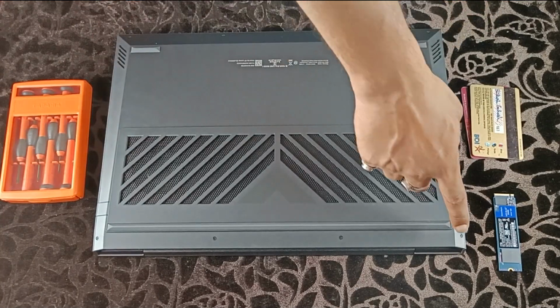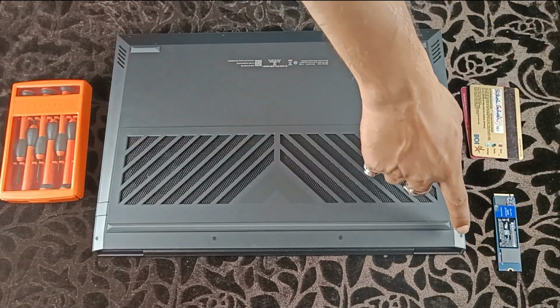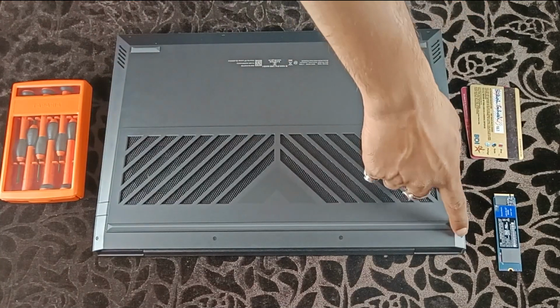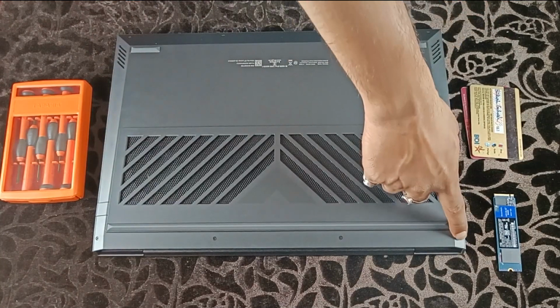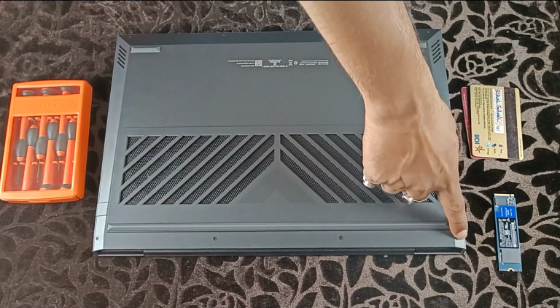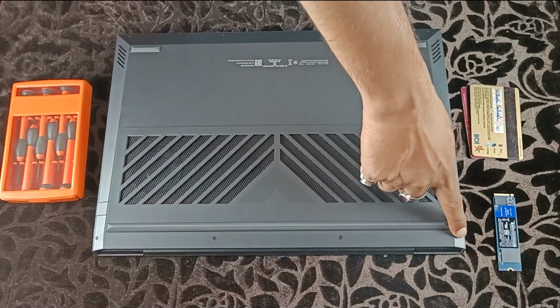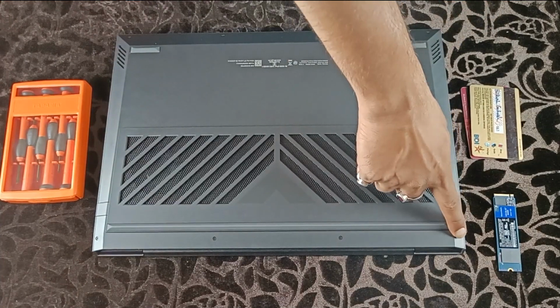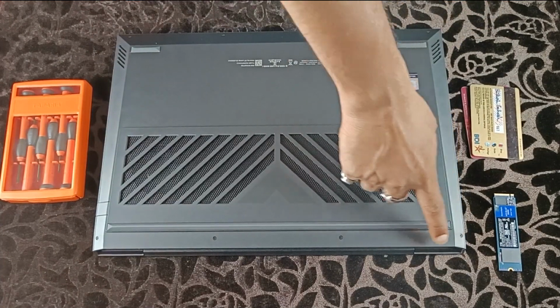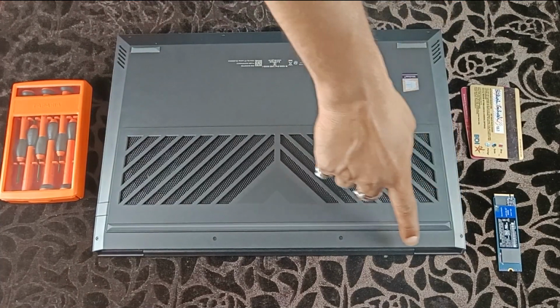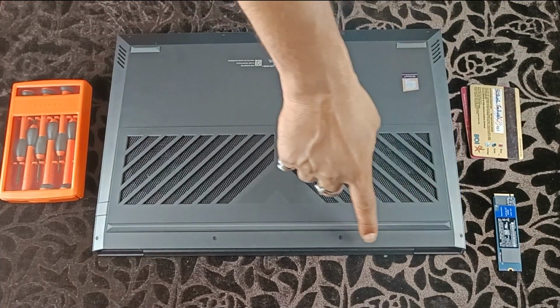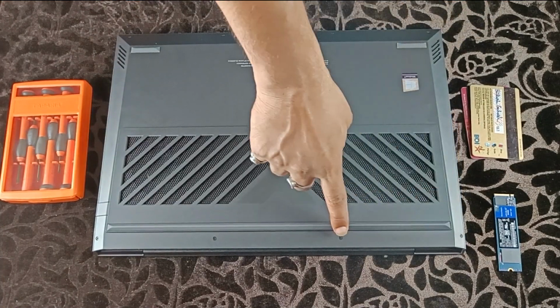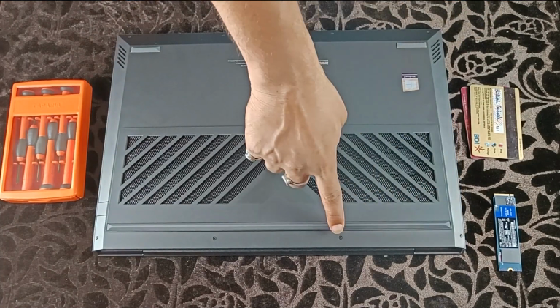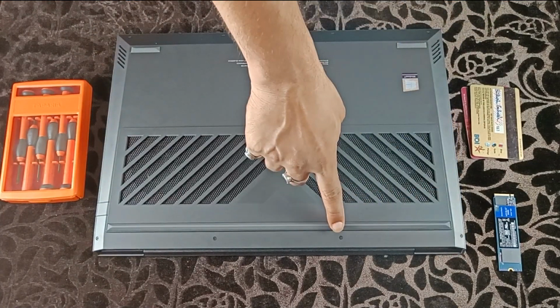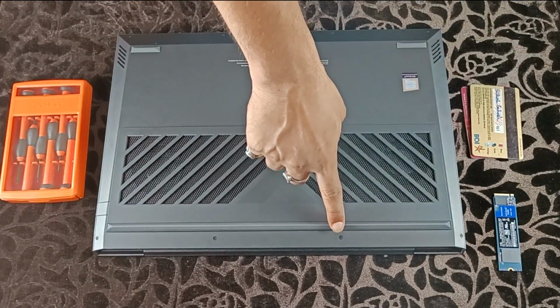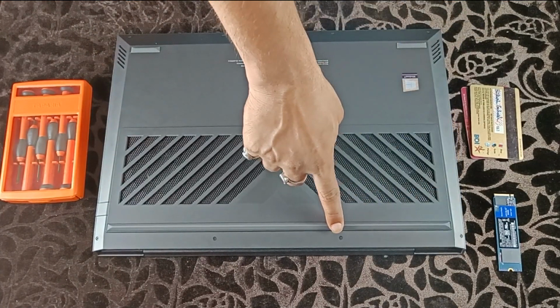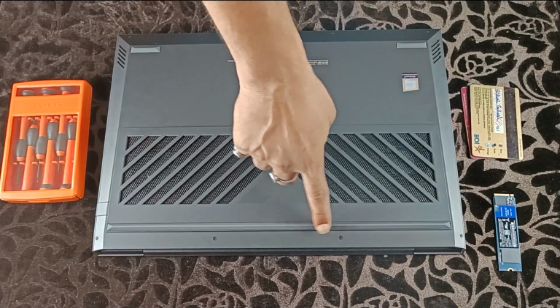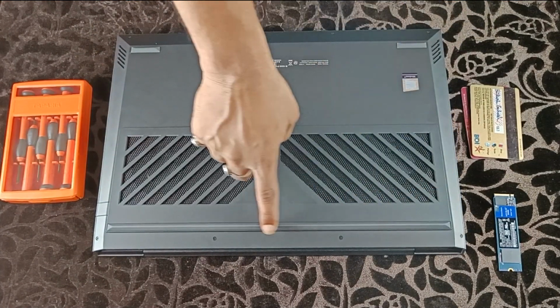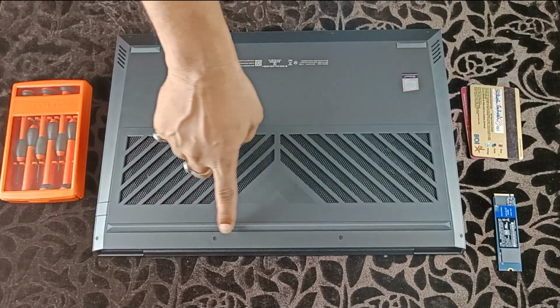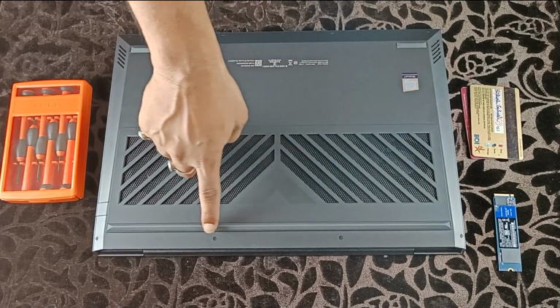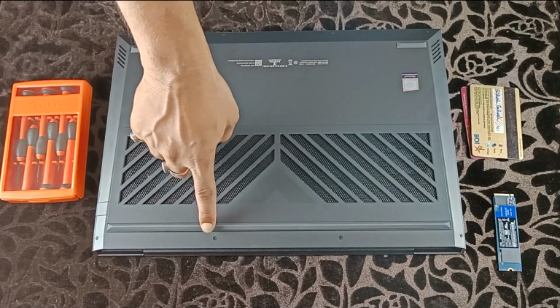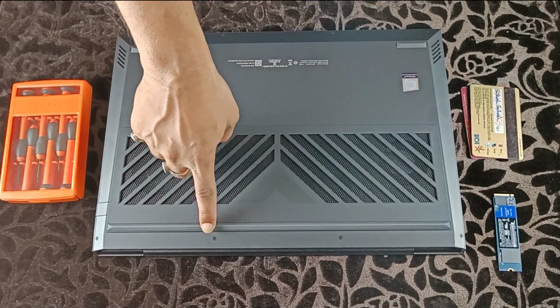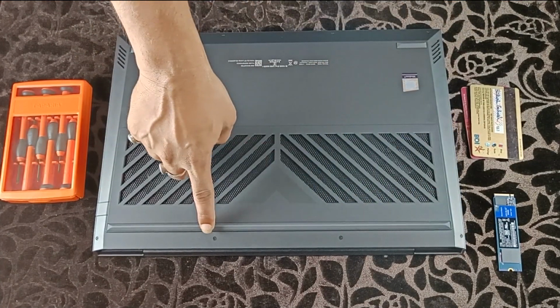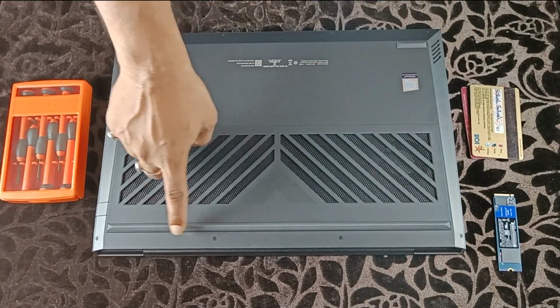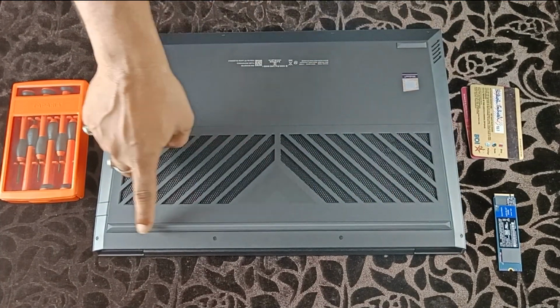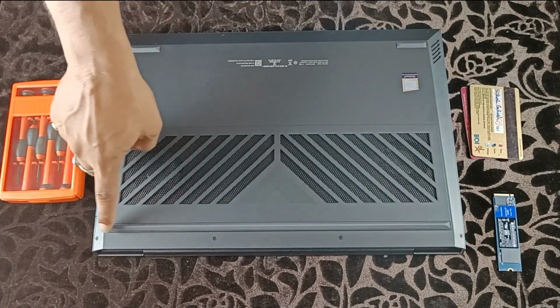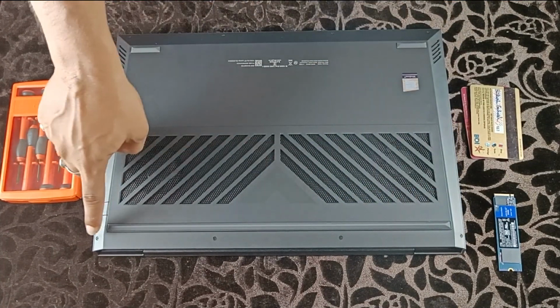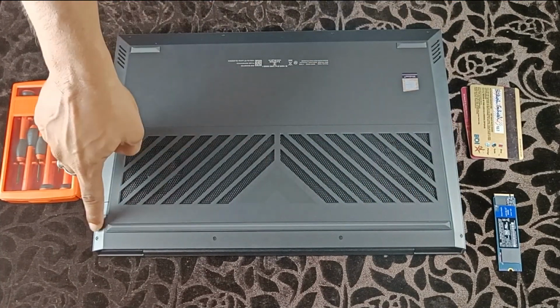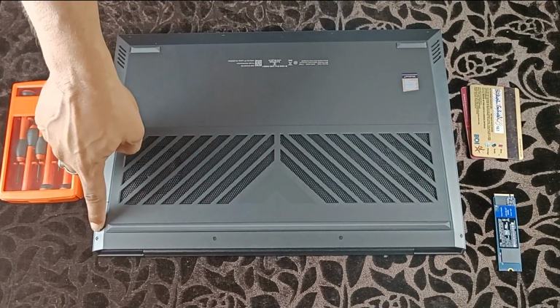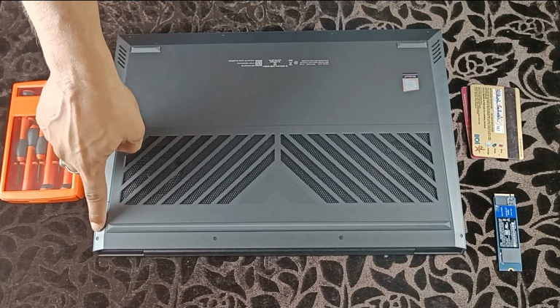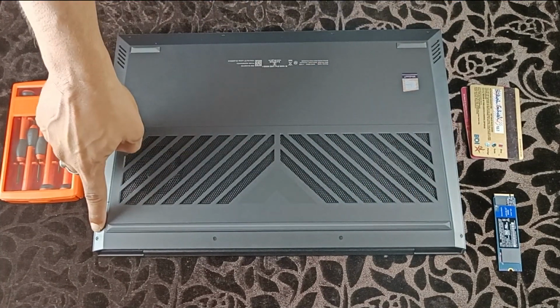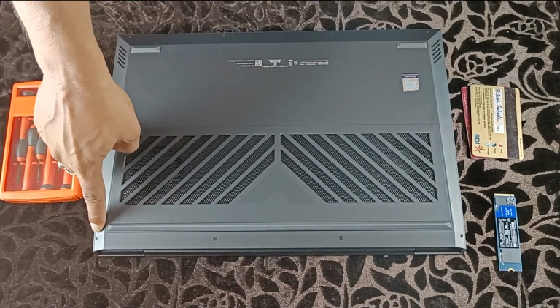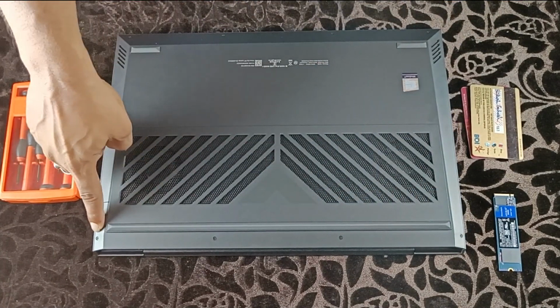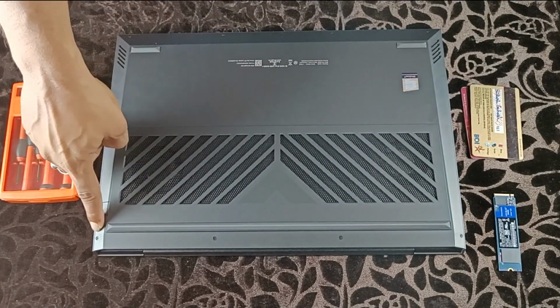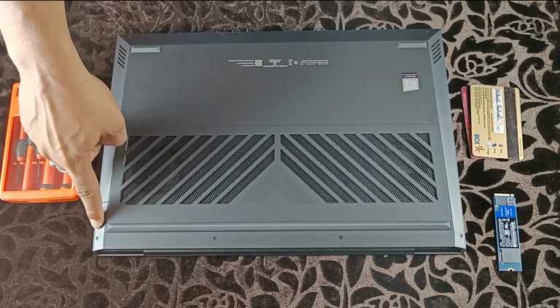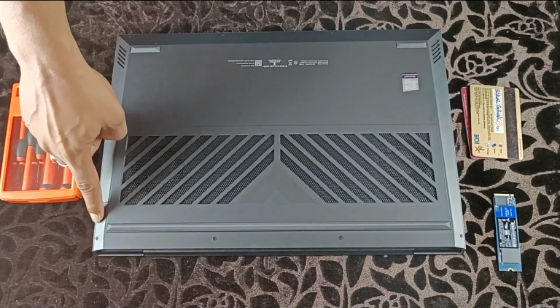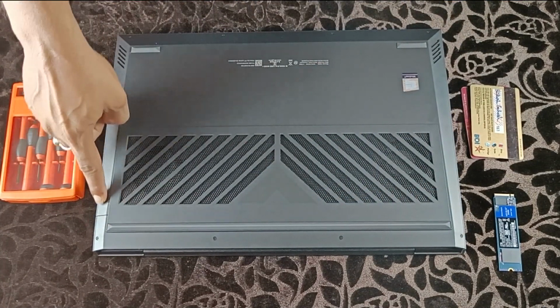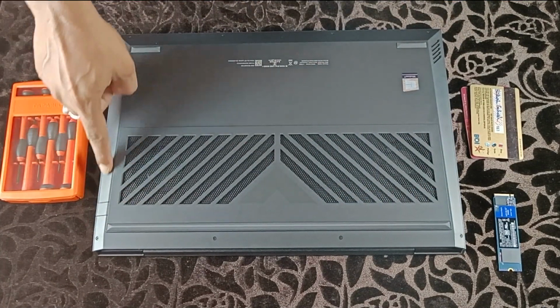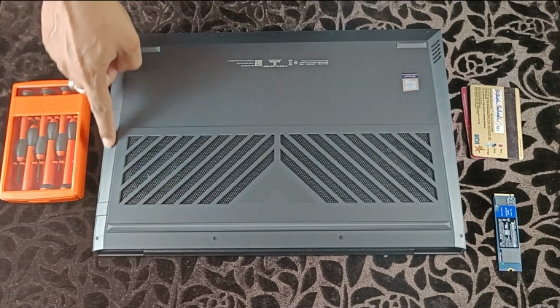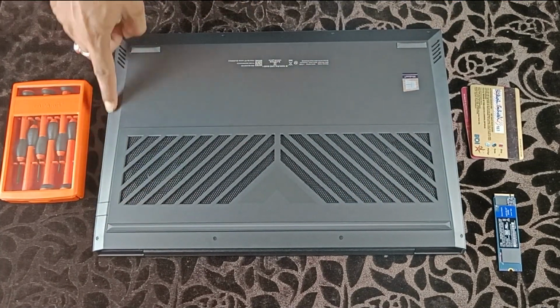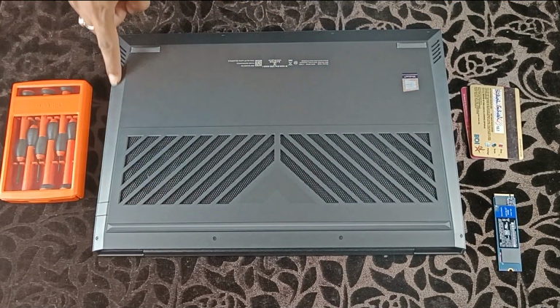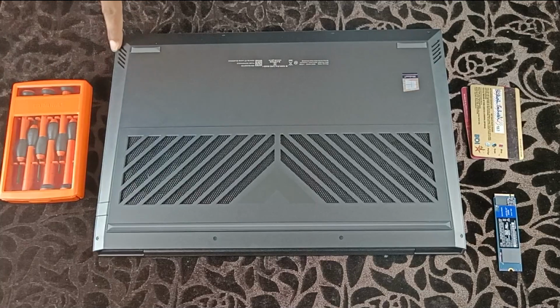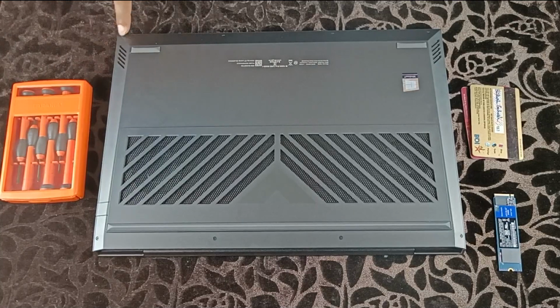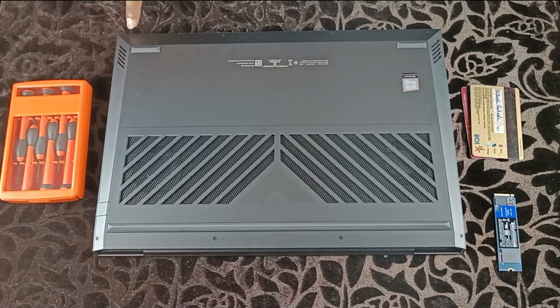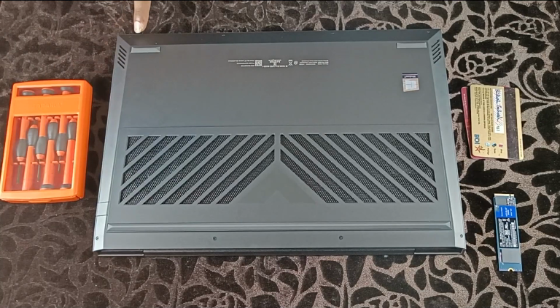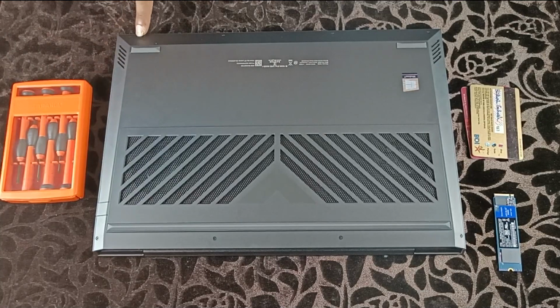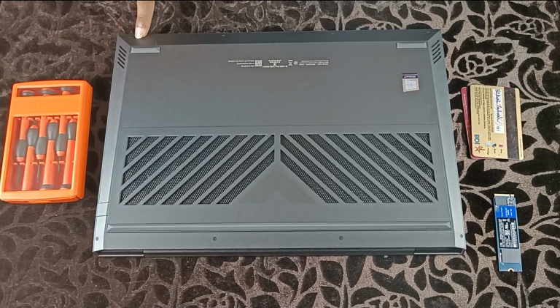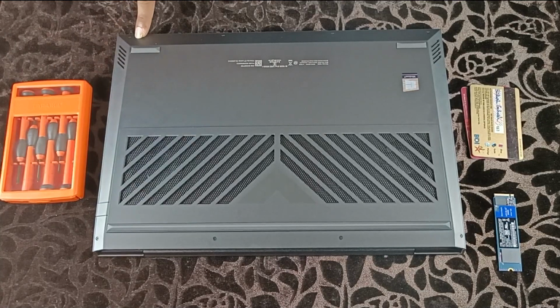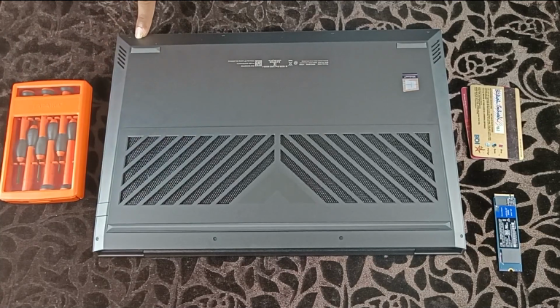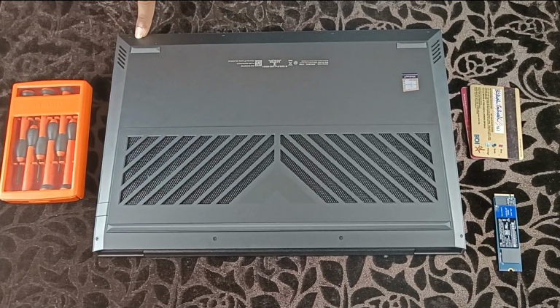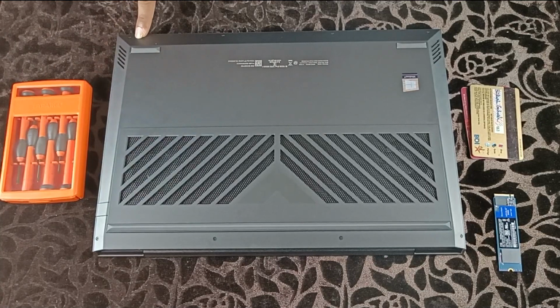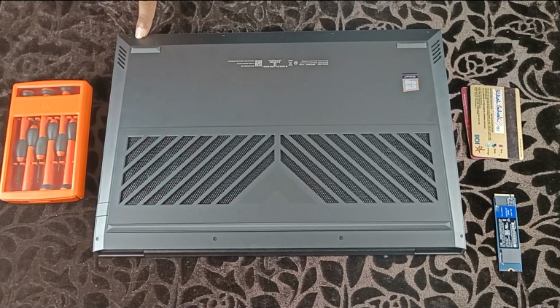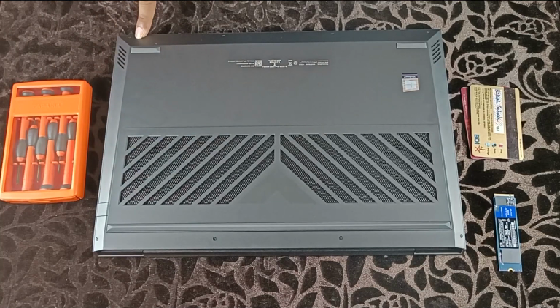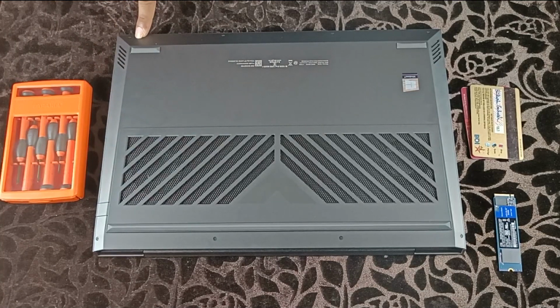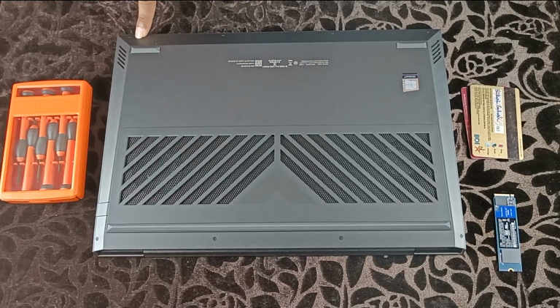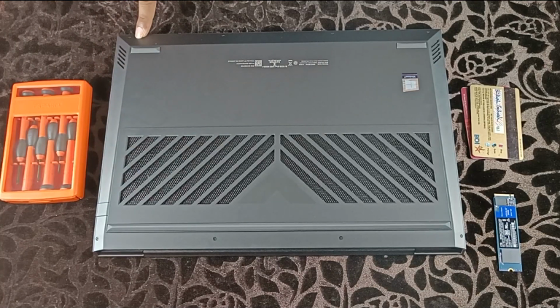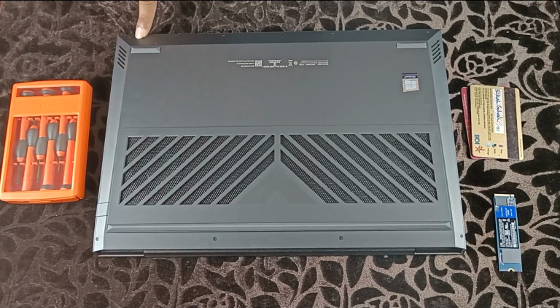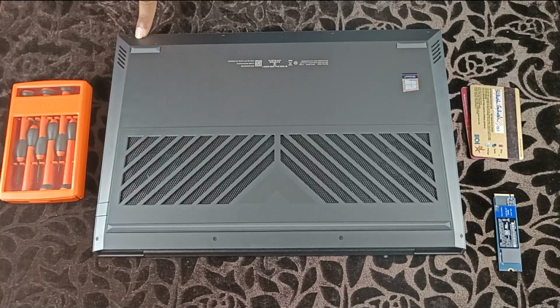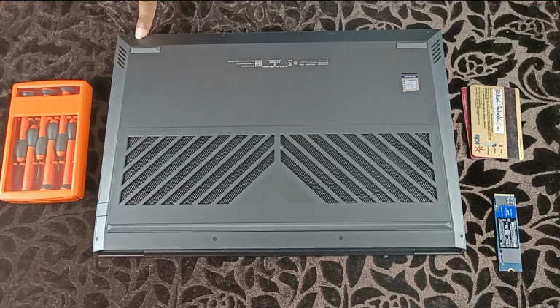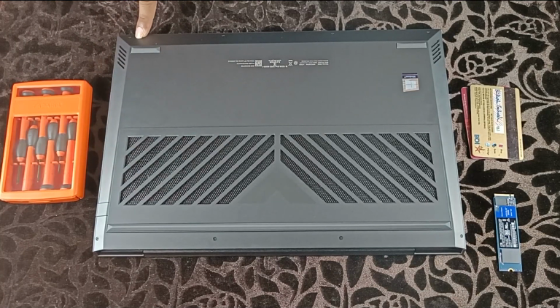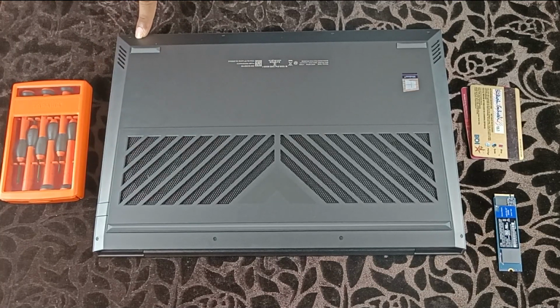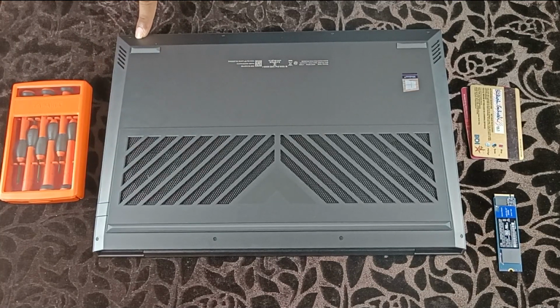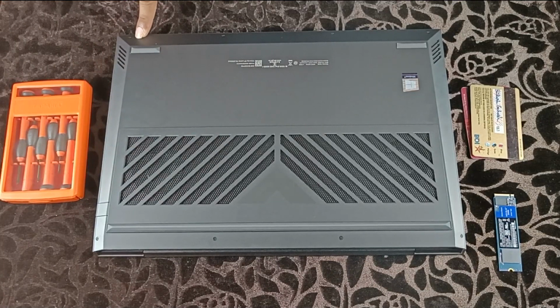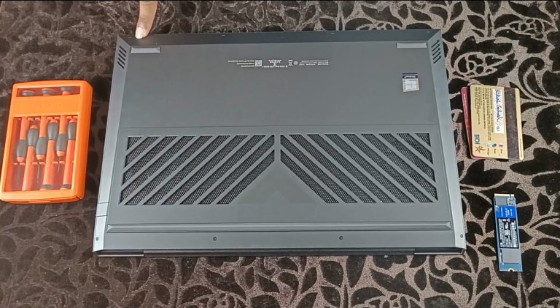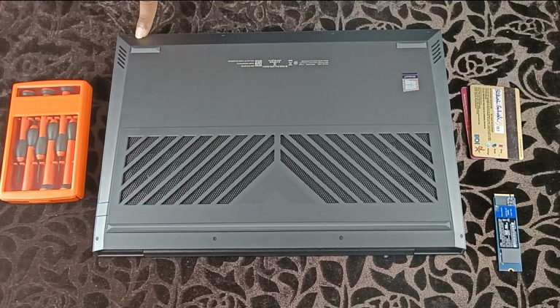There are a total of eight screws on each side. Carefully open them and keep them aside safely.